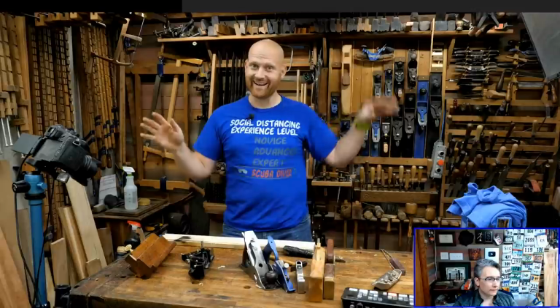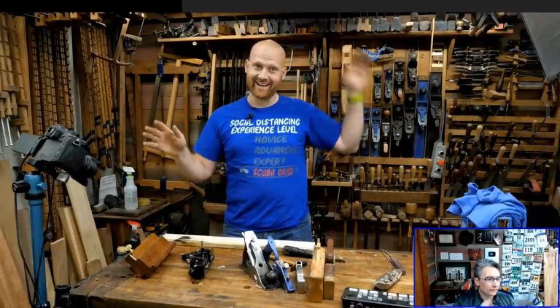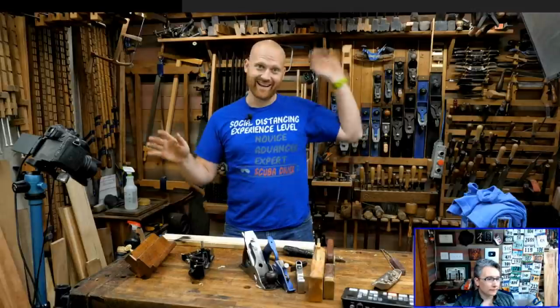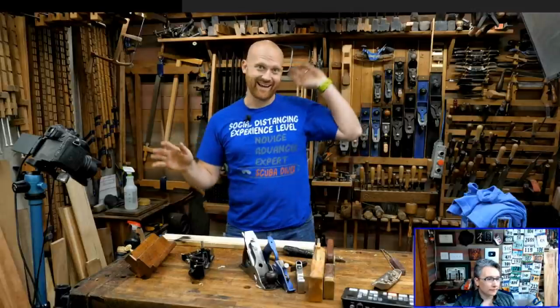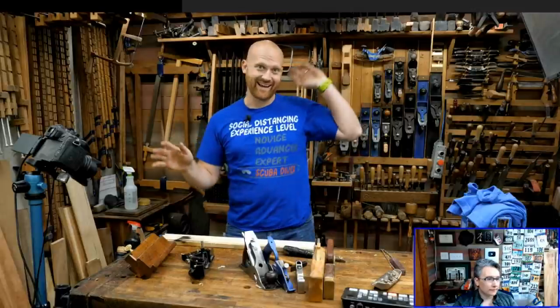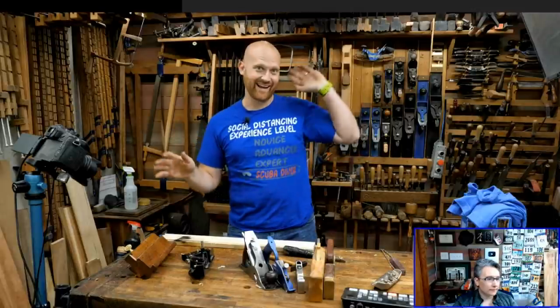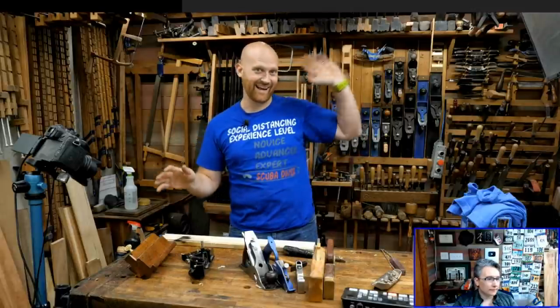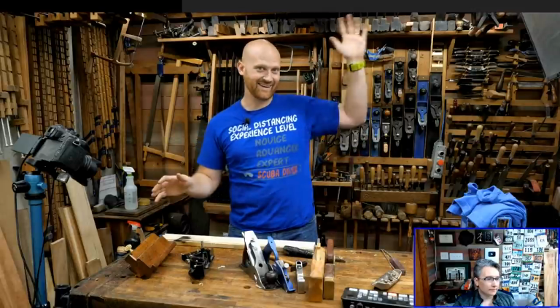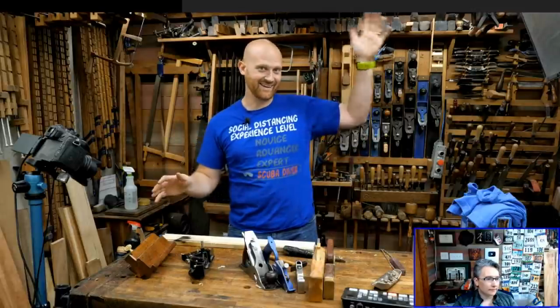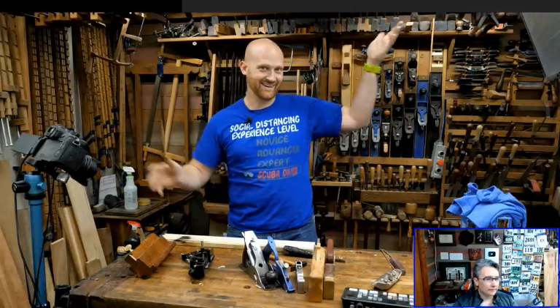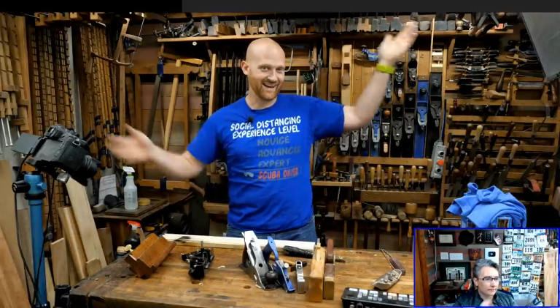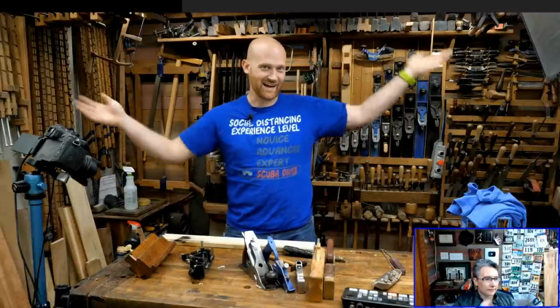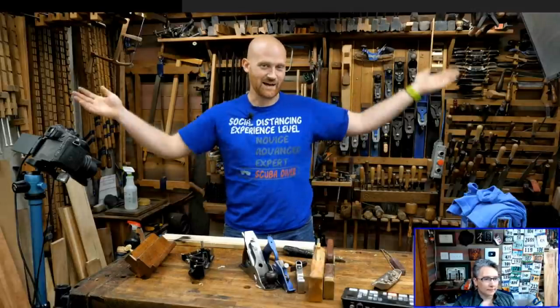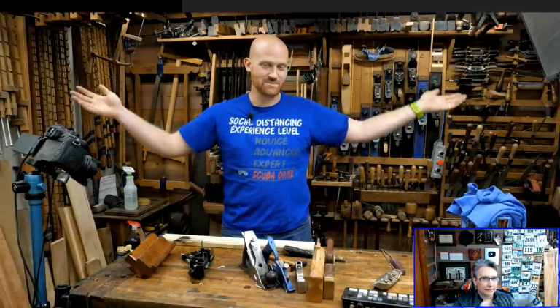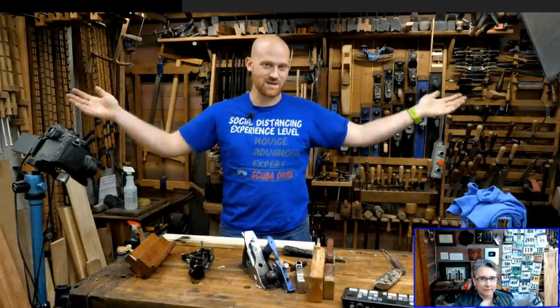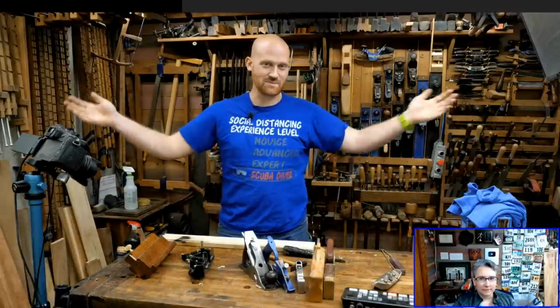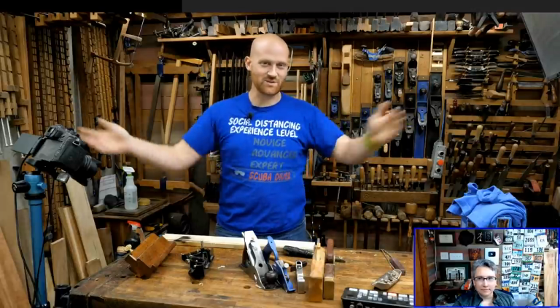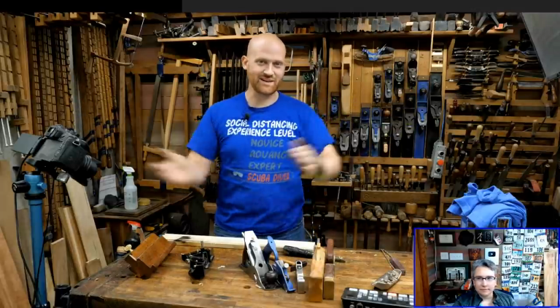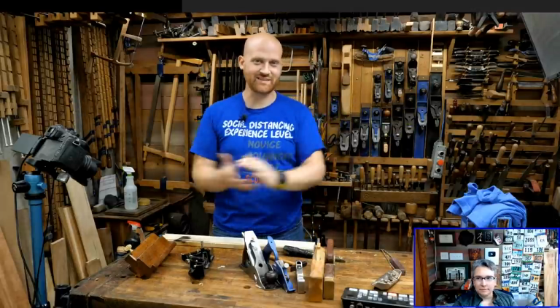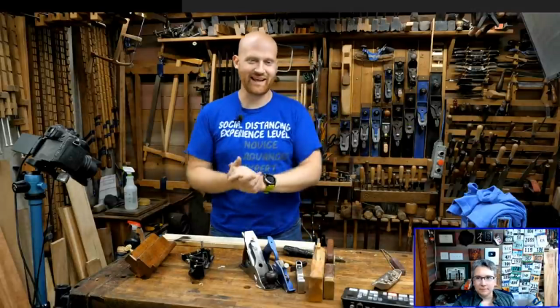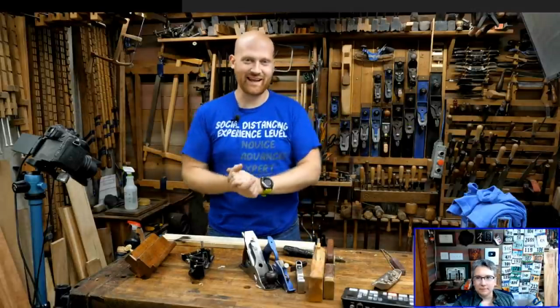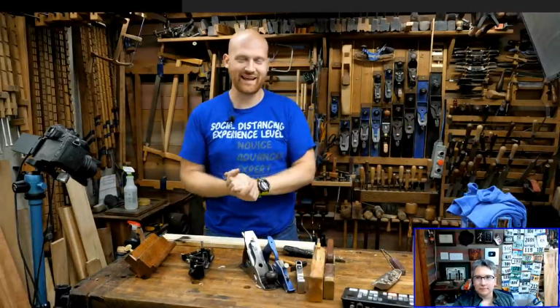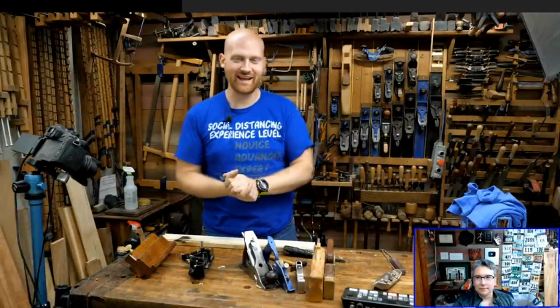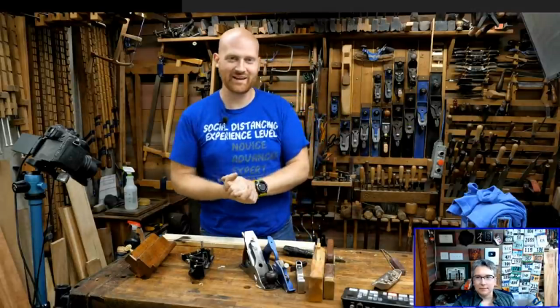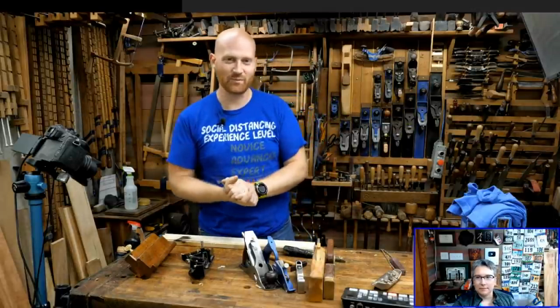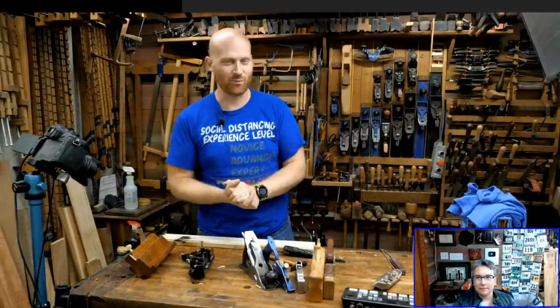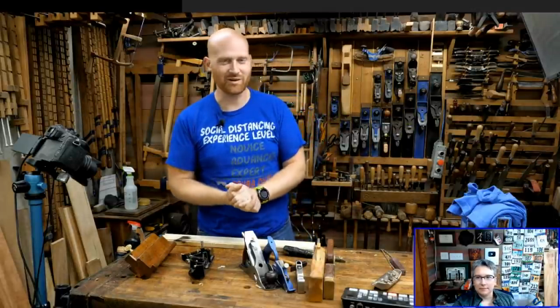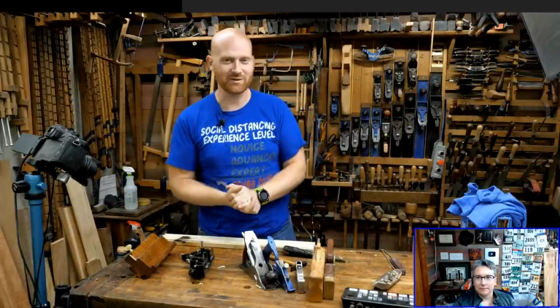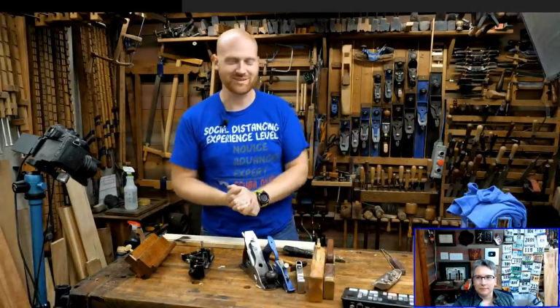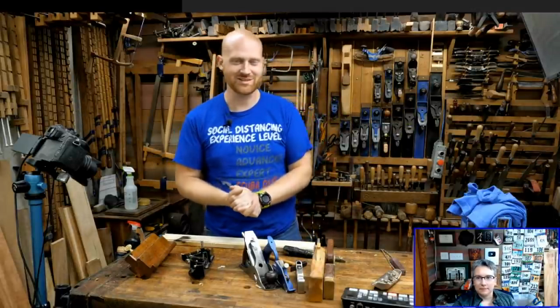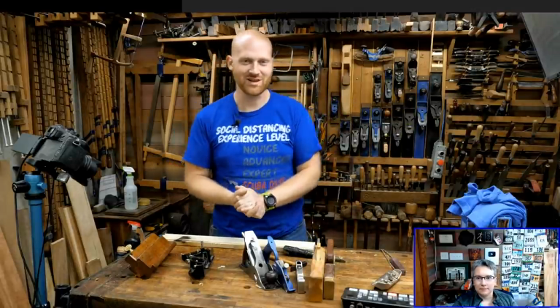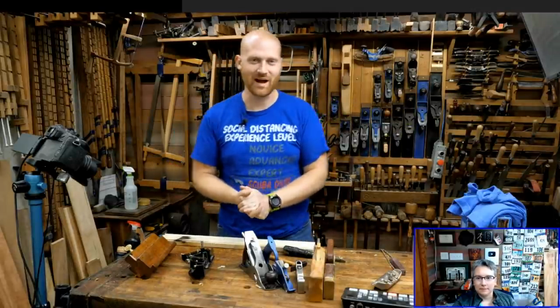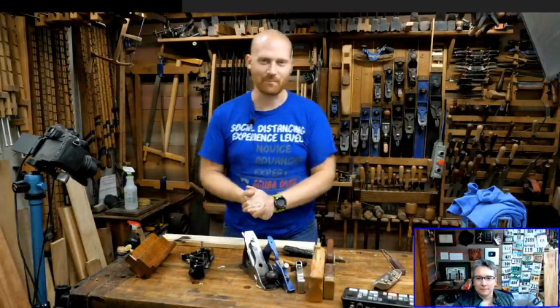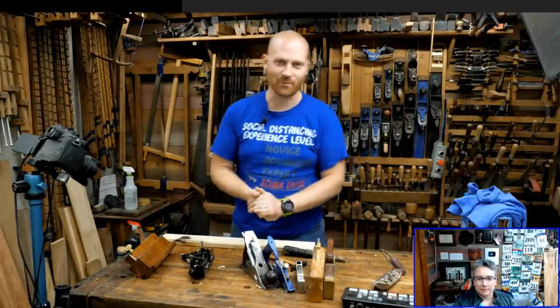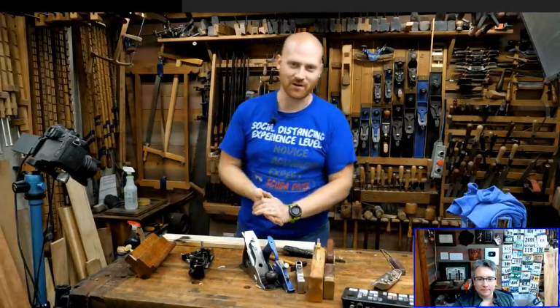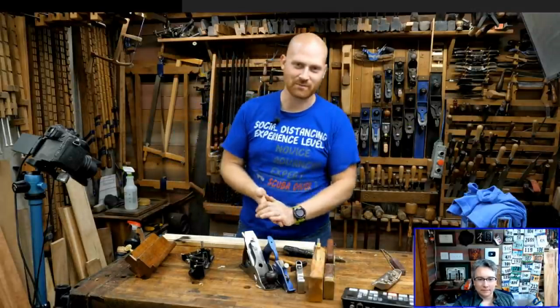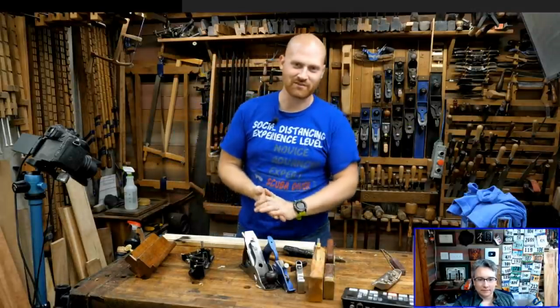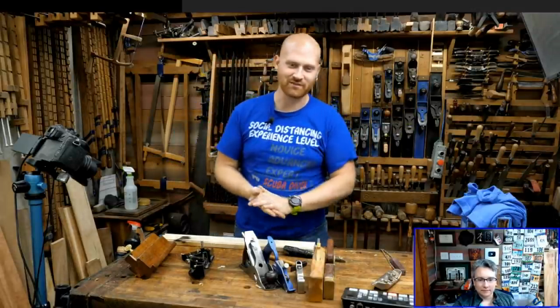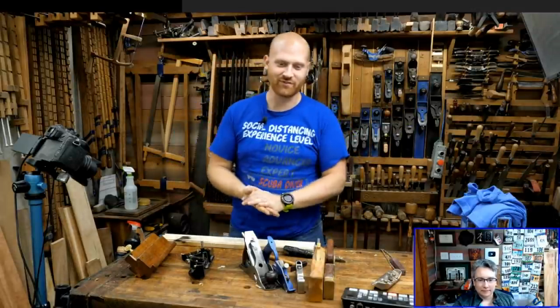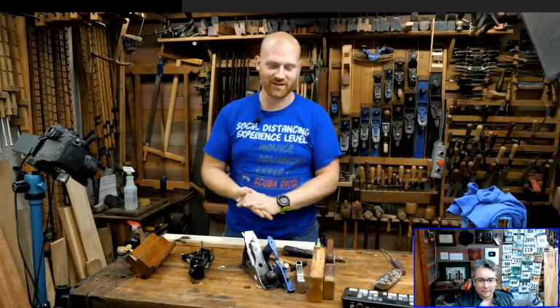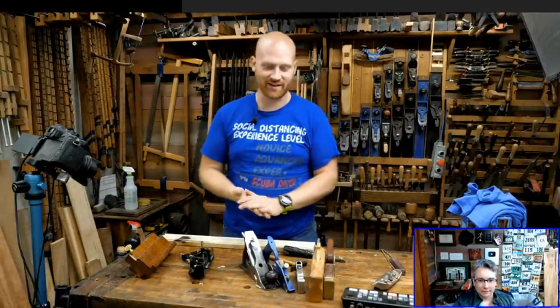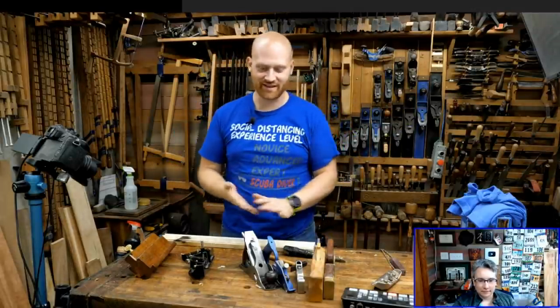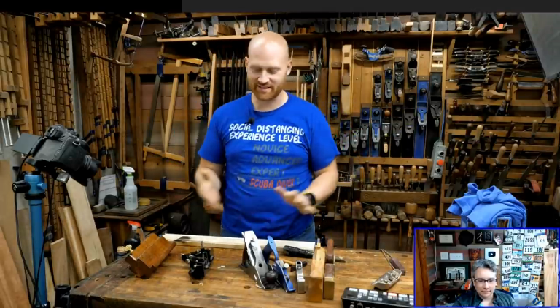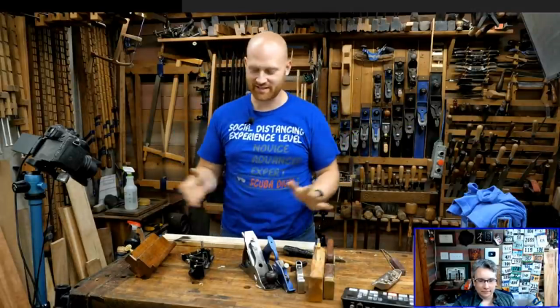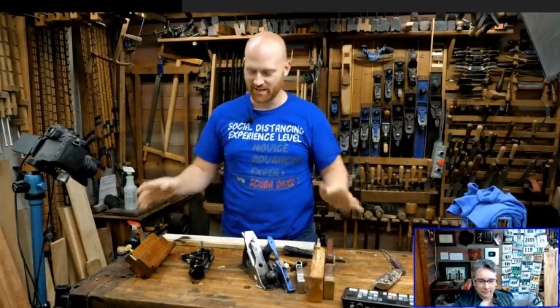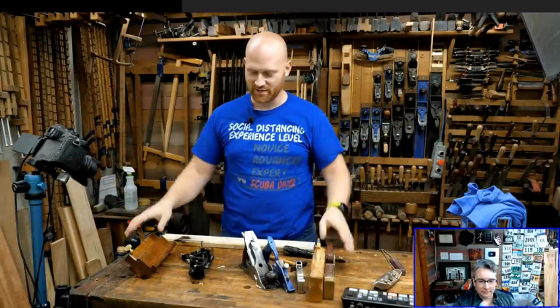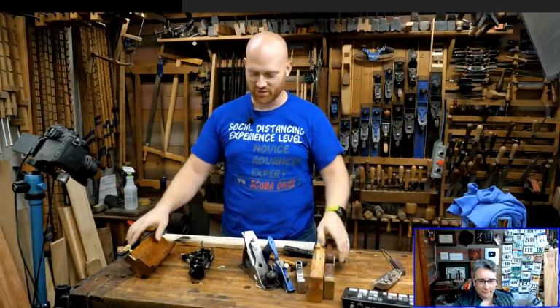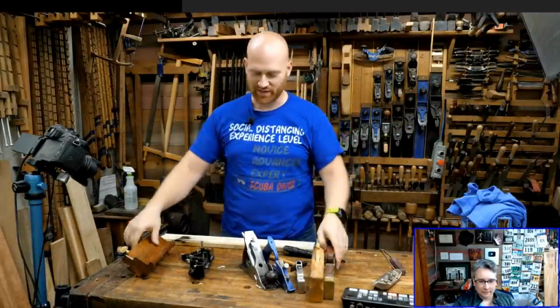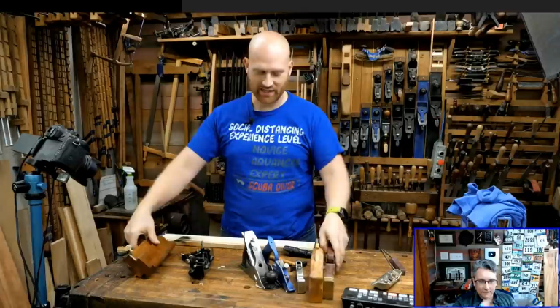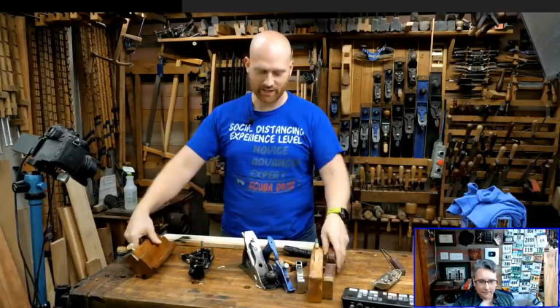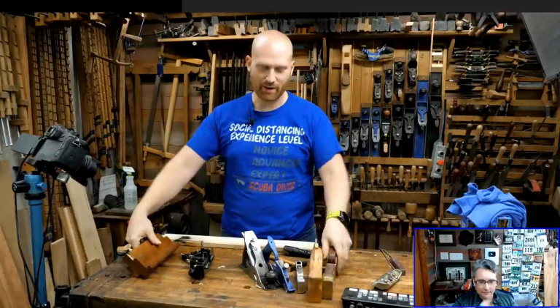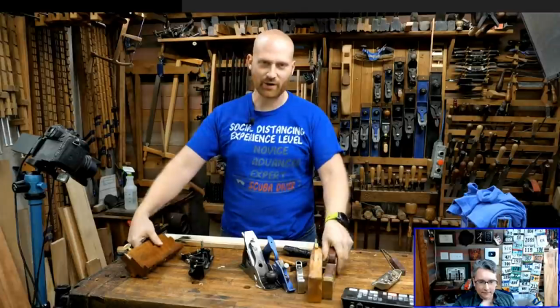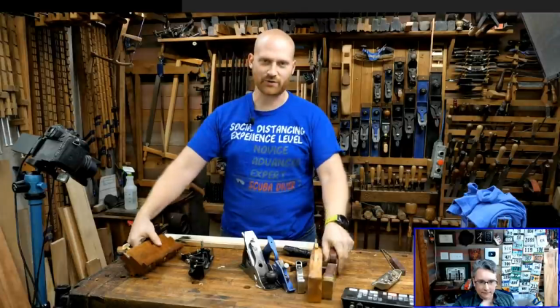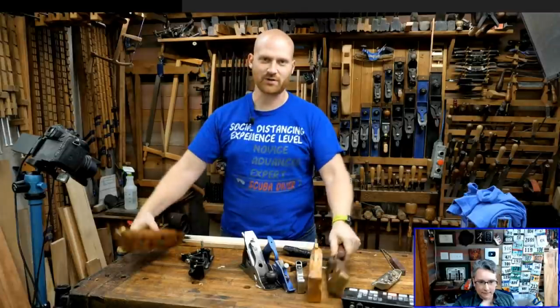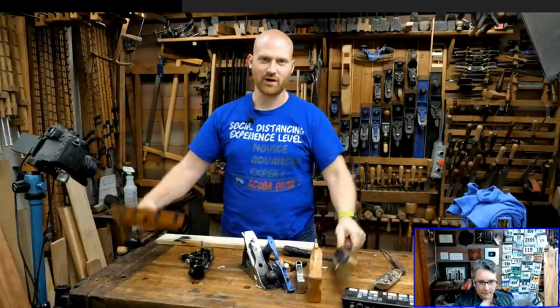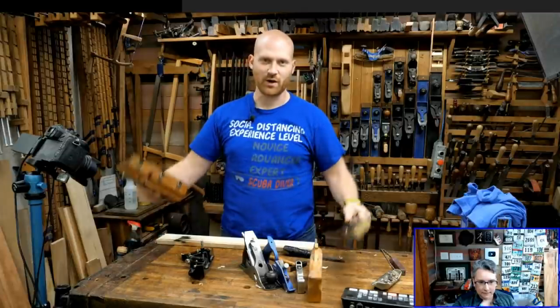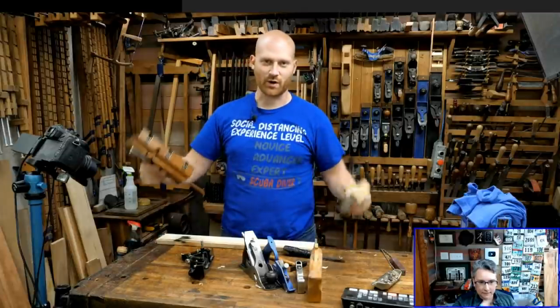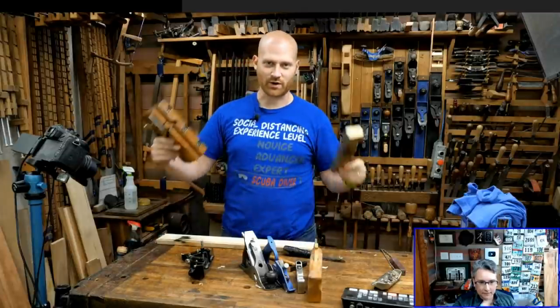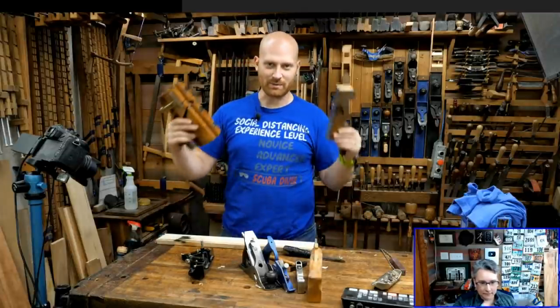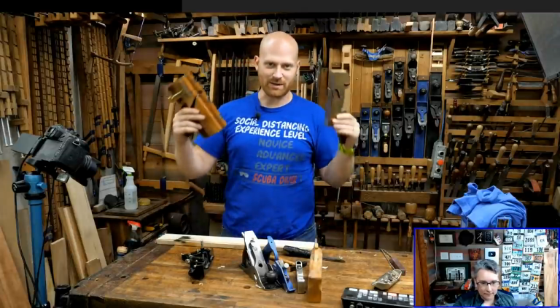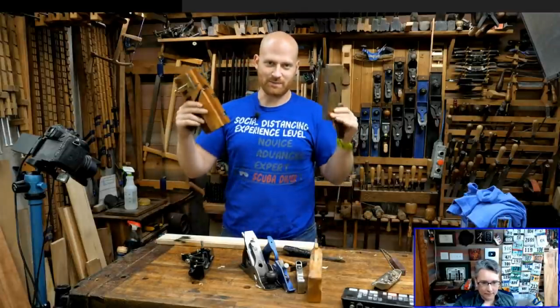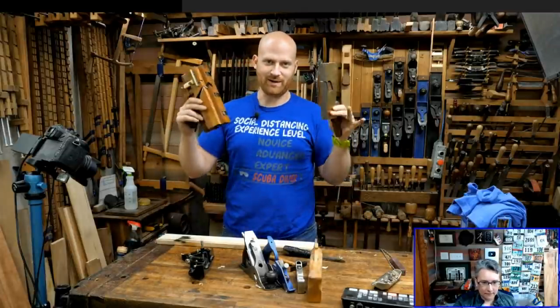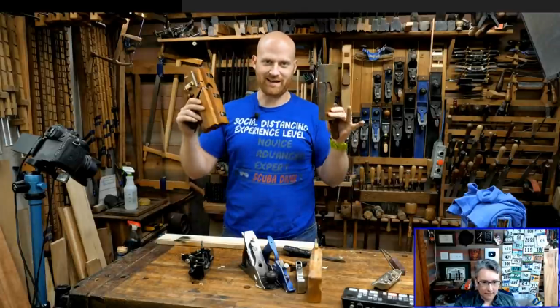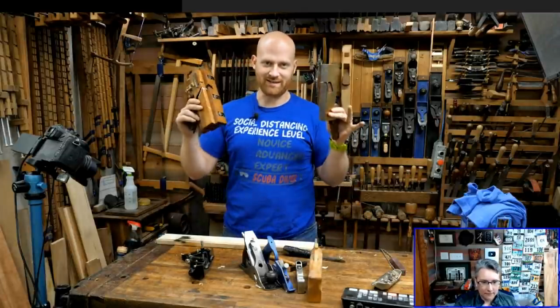Hey y'all, I'm James Wright and welcome to the shop. We're going to be having fun tonight talking about rabbit planes.